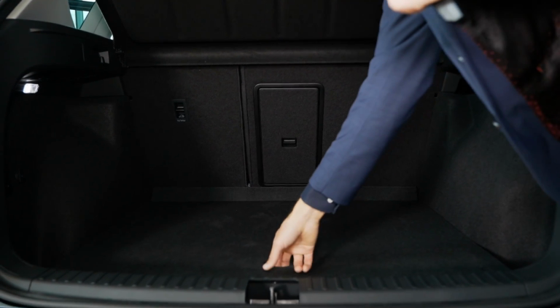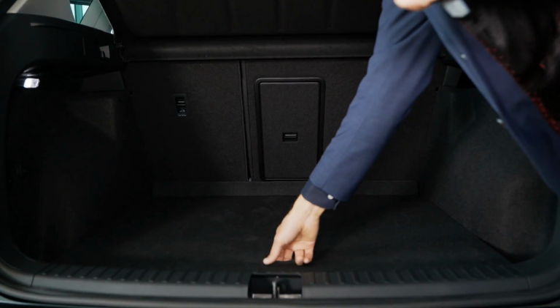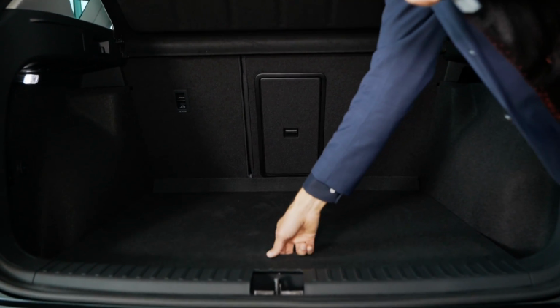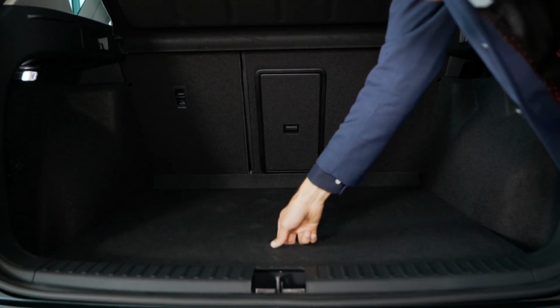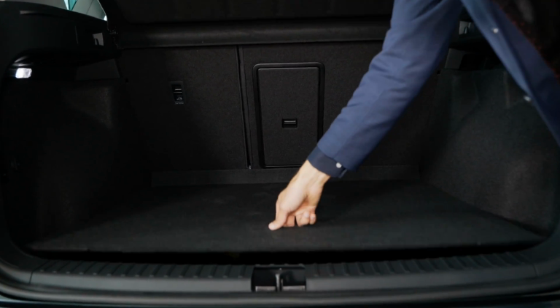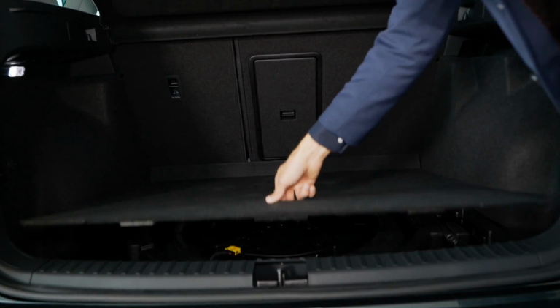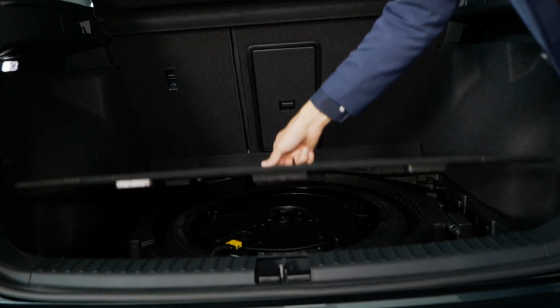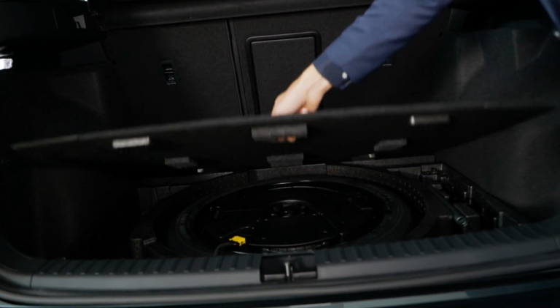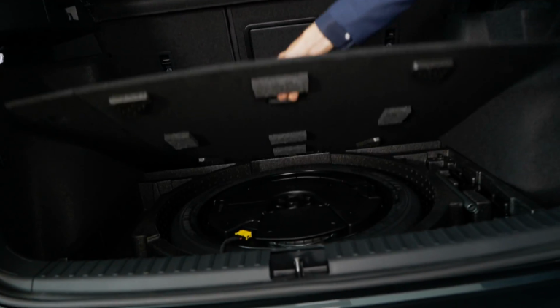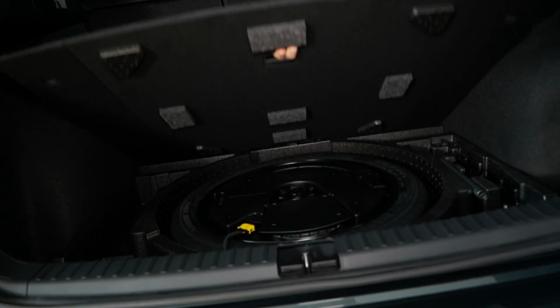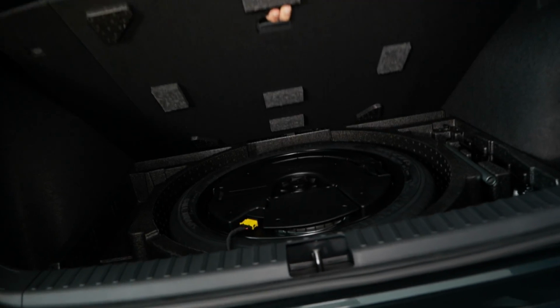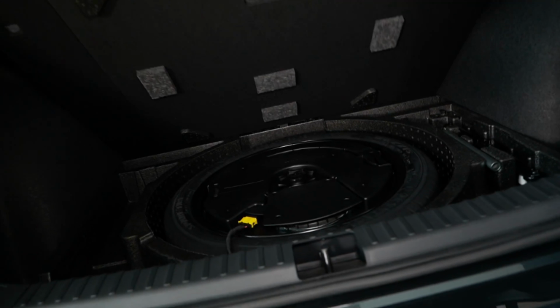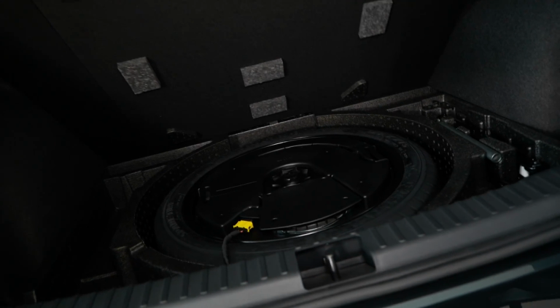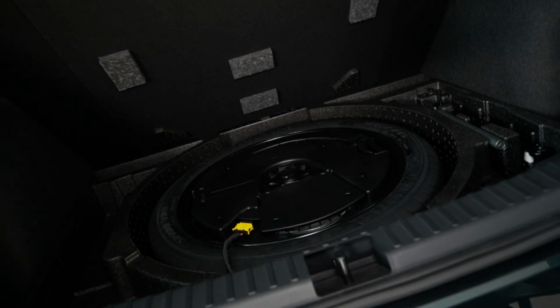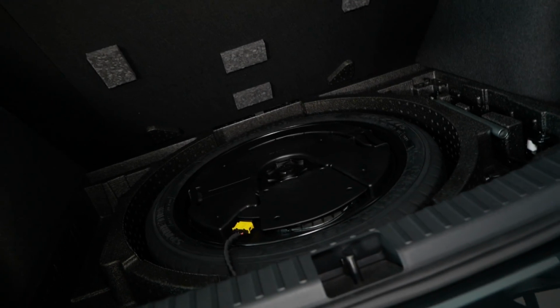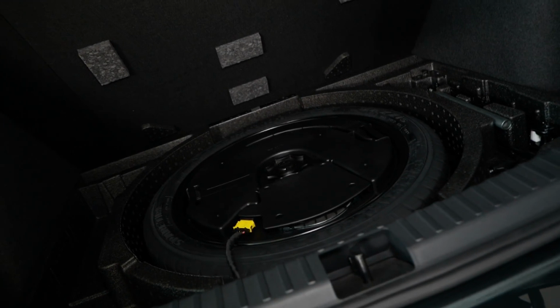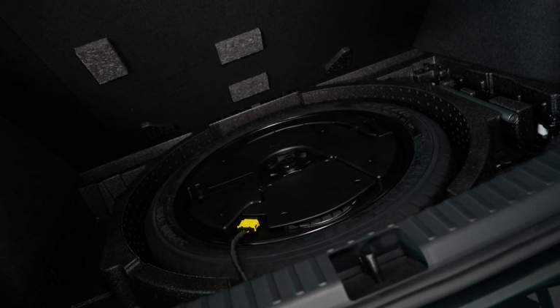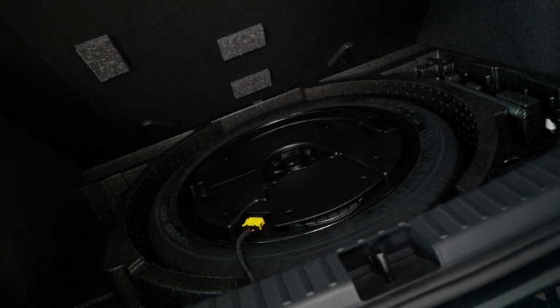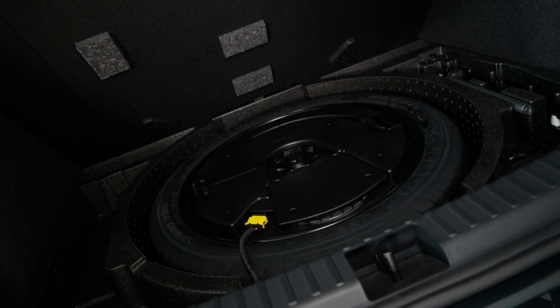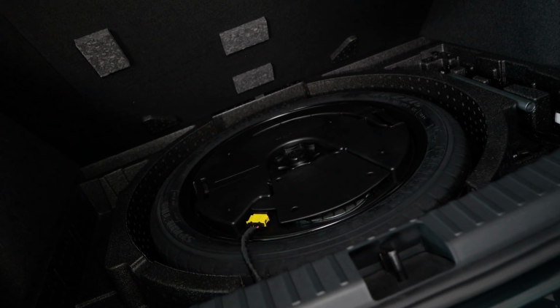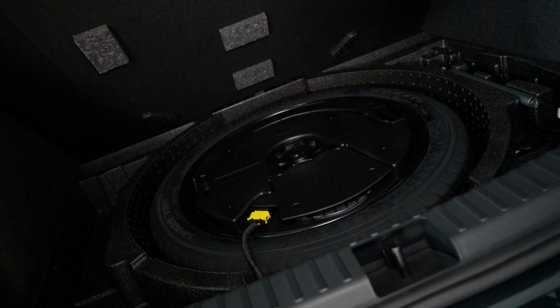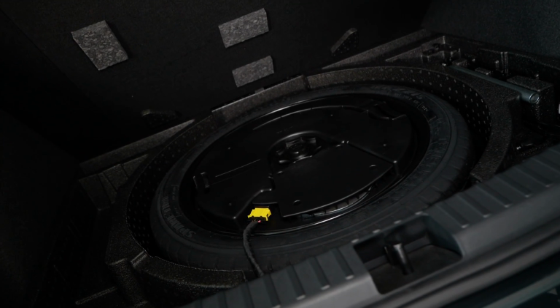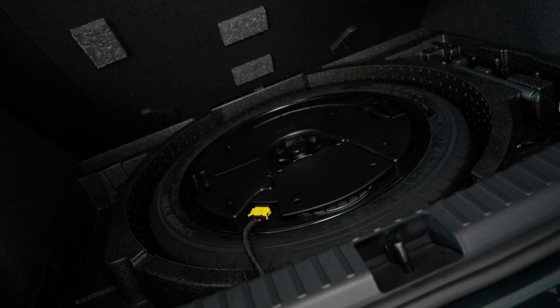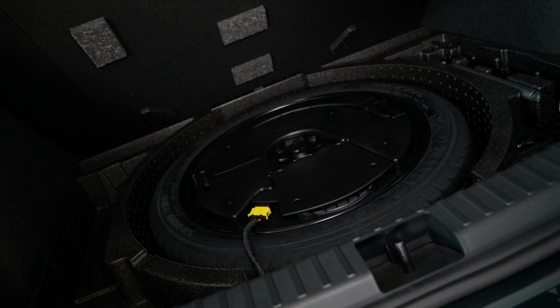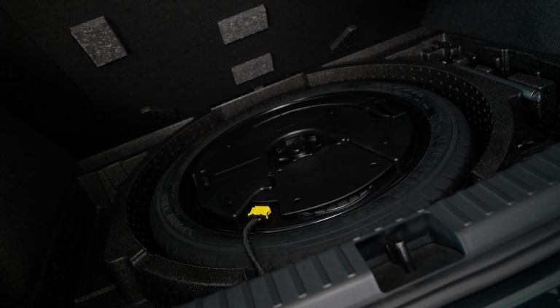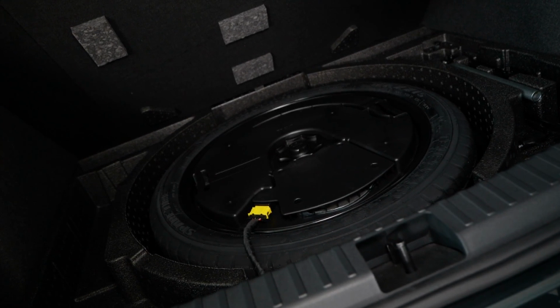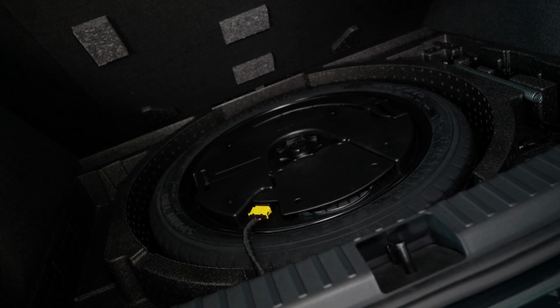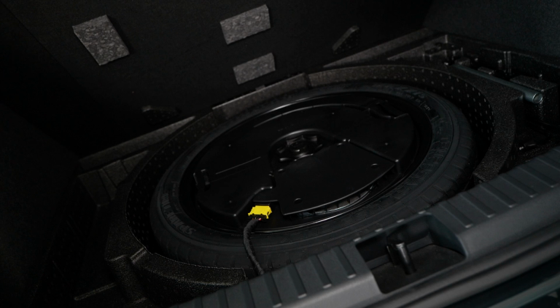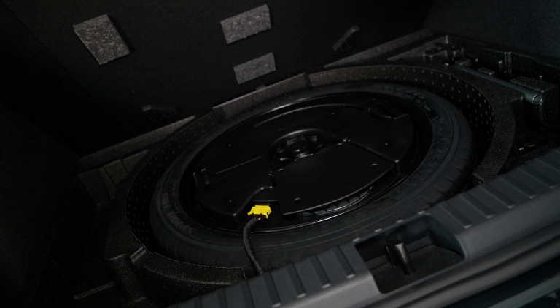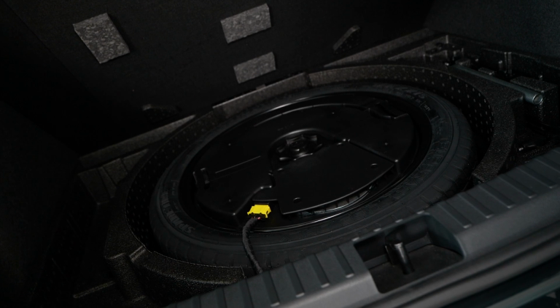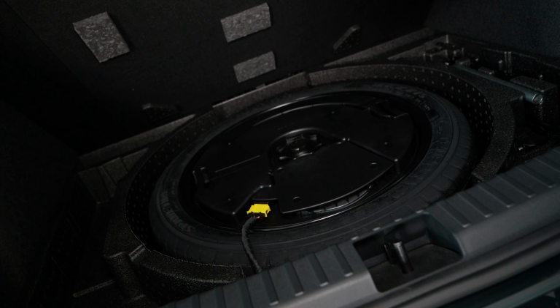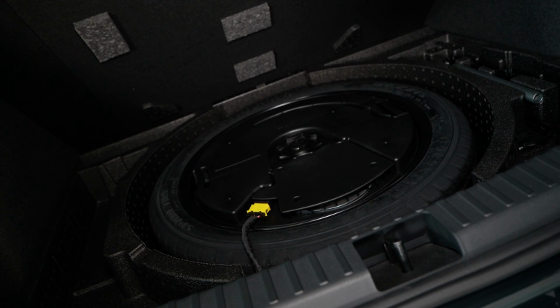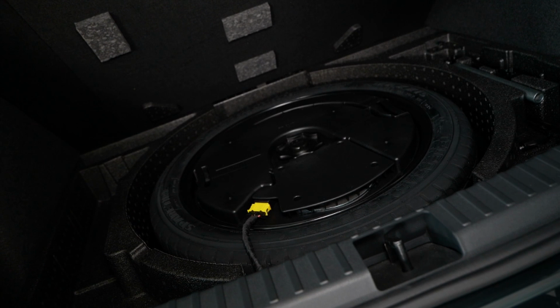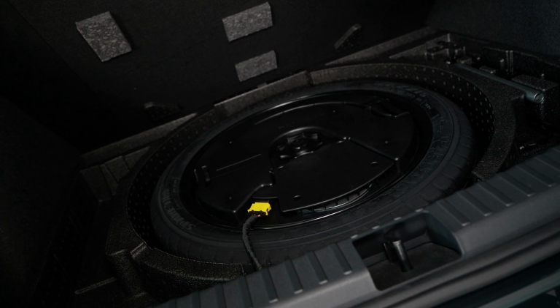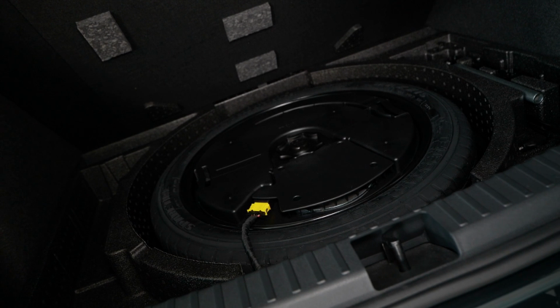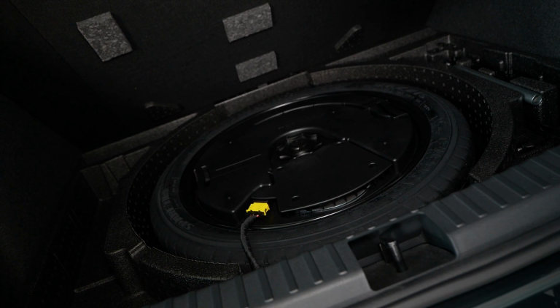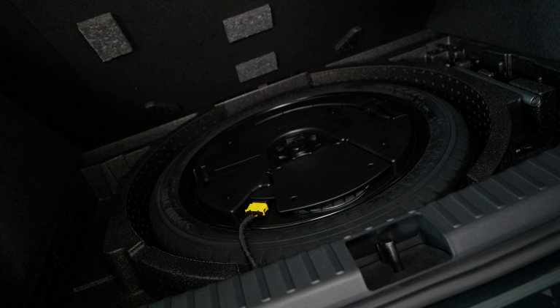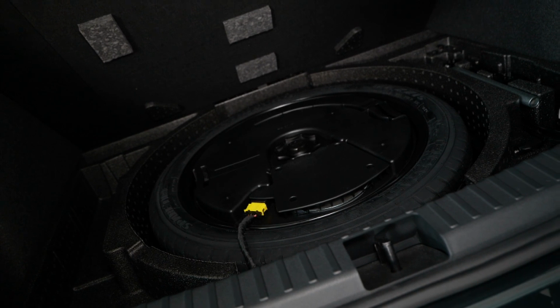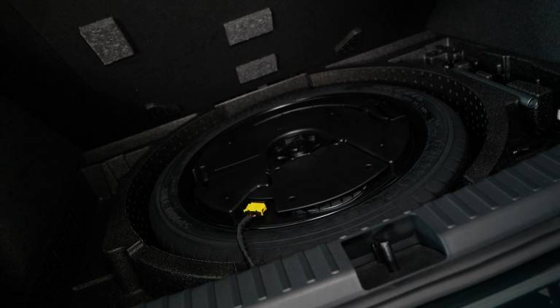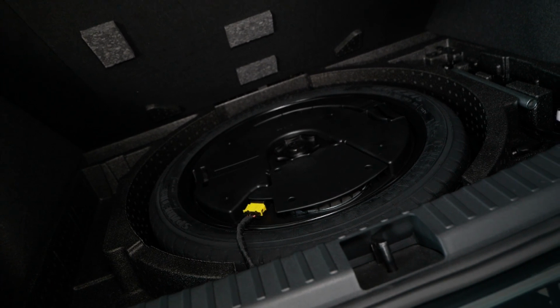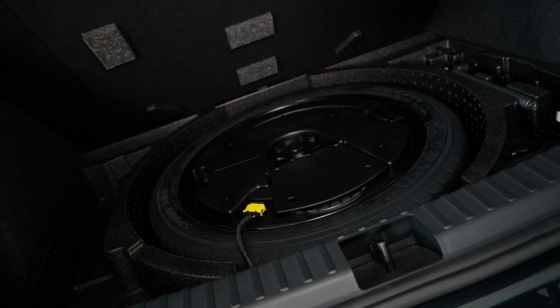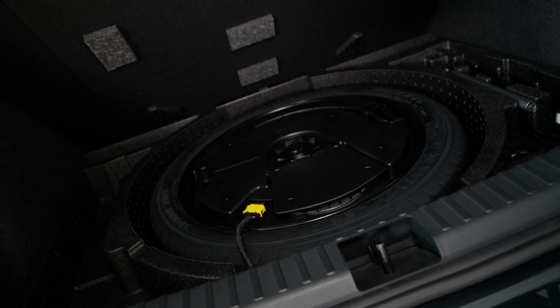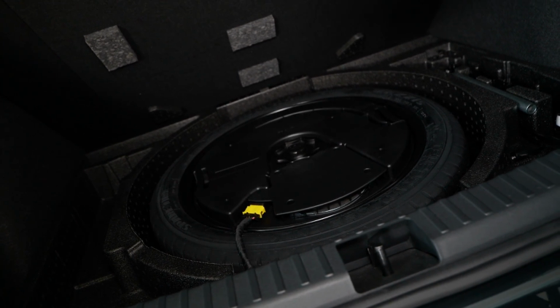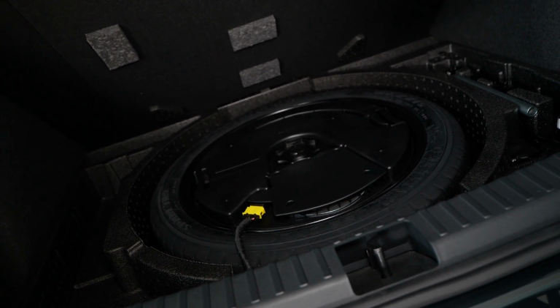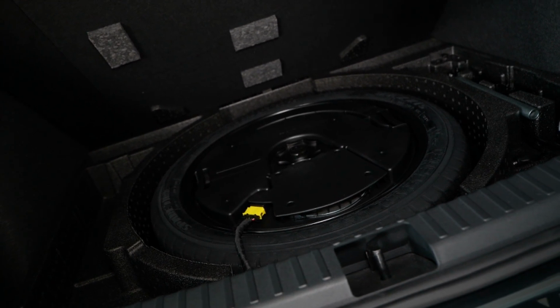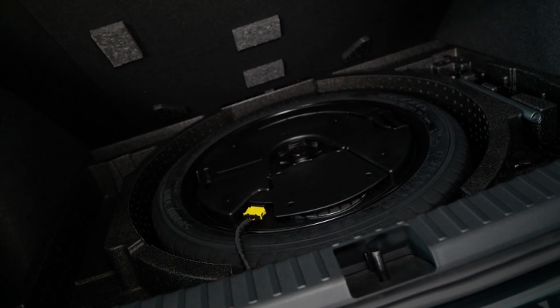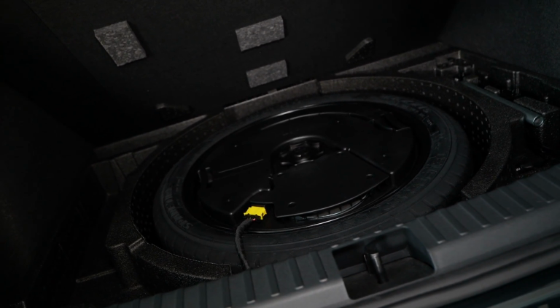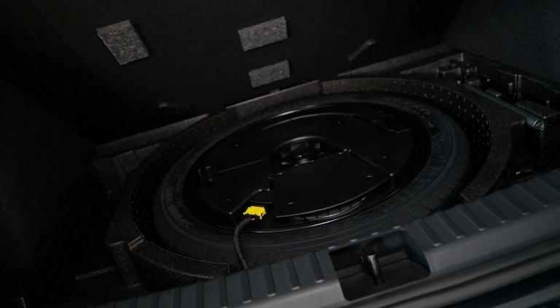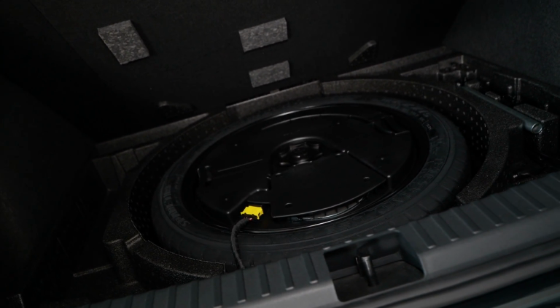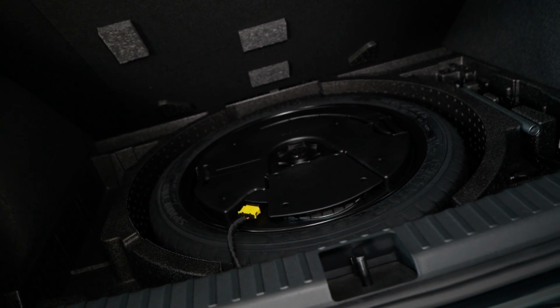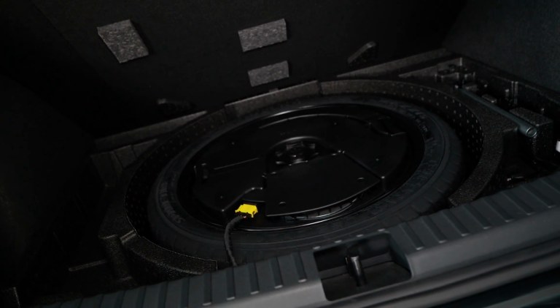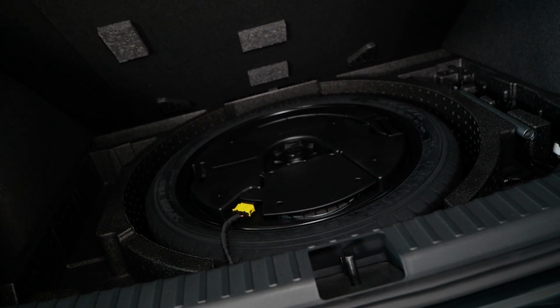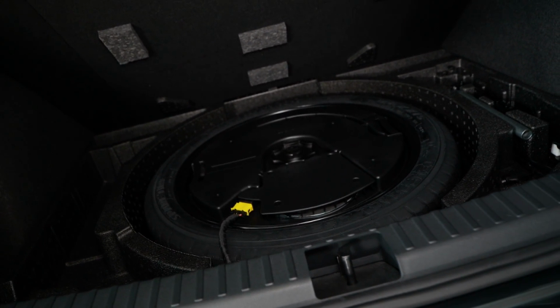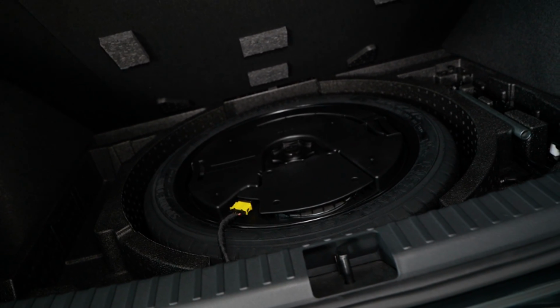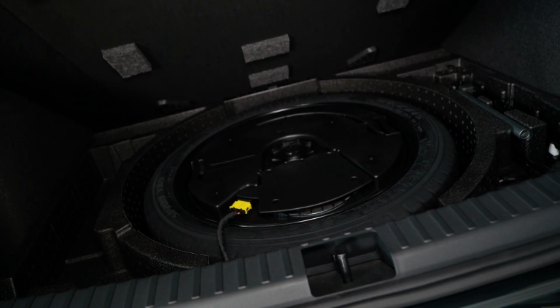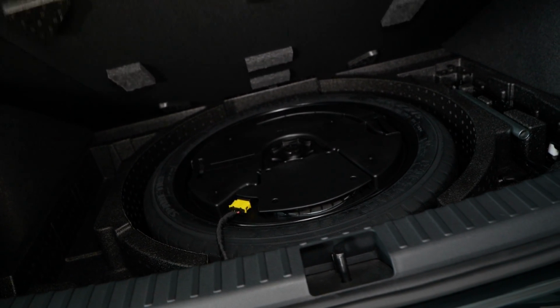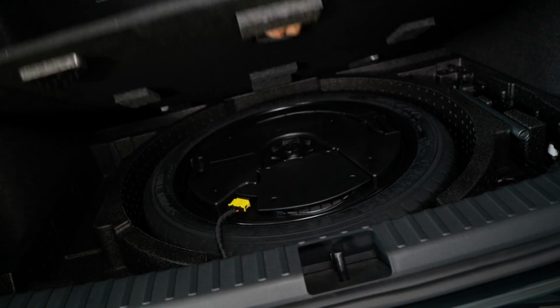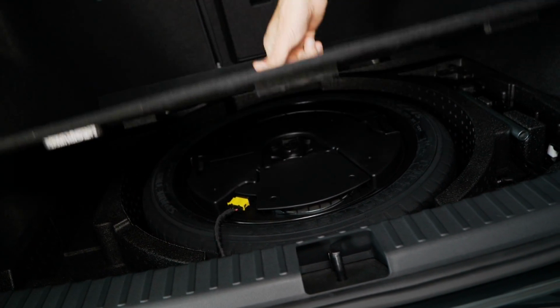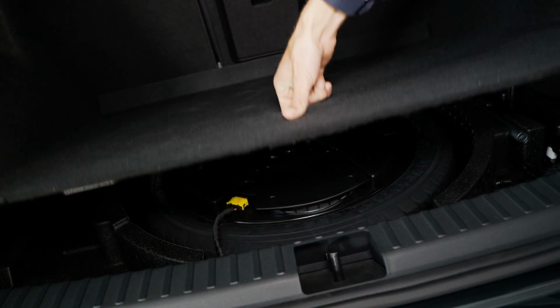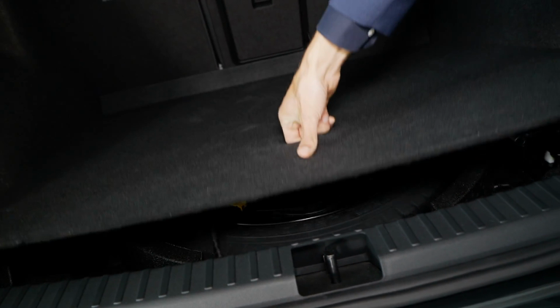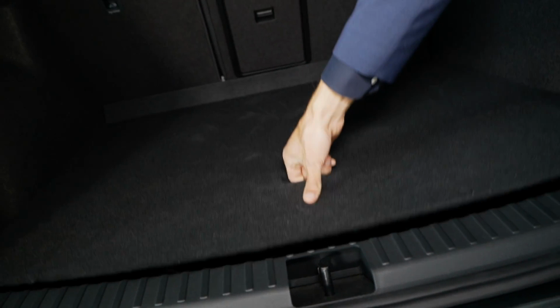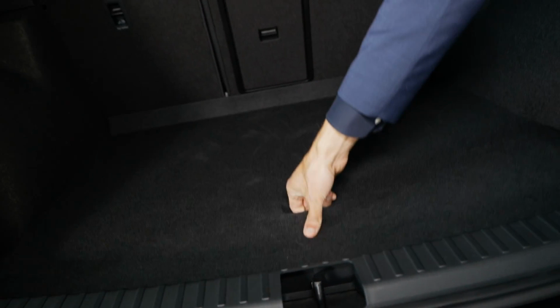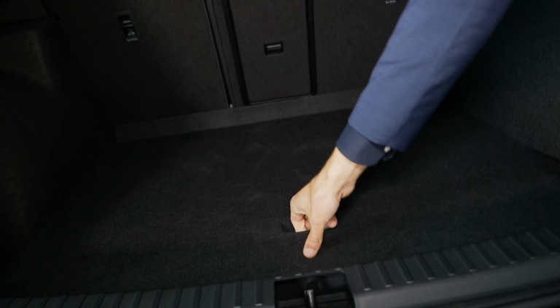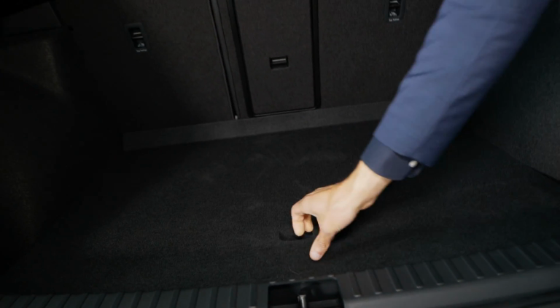Maximum boot space with everything folded is 1,605 liters. Underneath the boot floor you can still fit a replacement tire even with additional sound equipment under there.